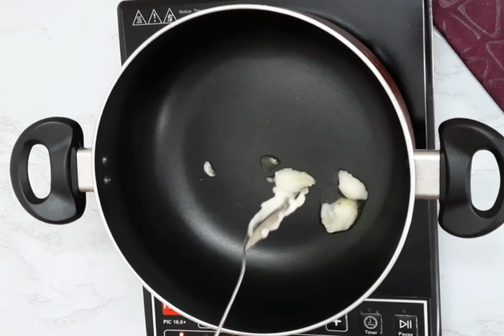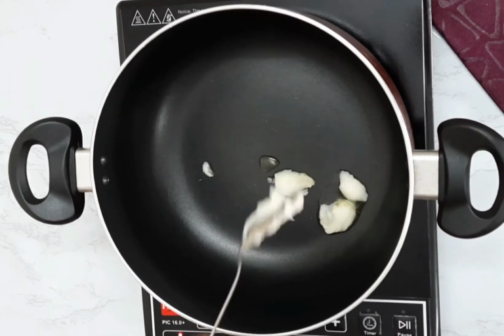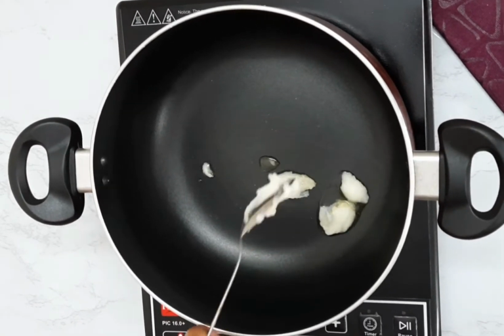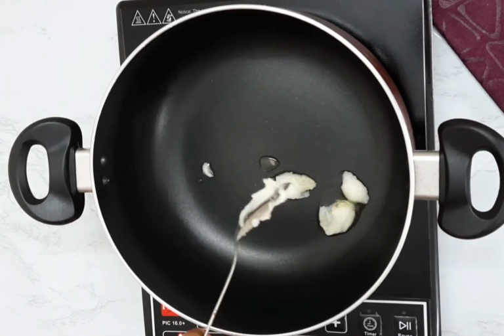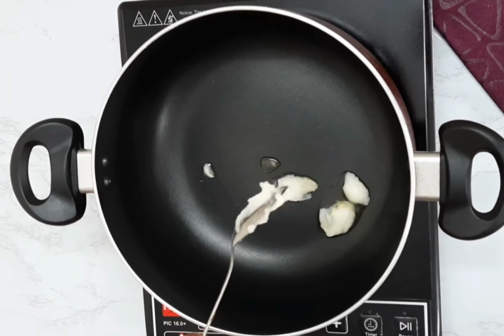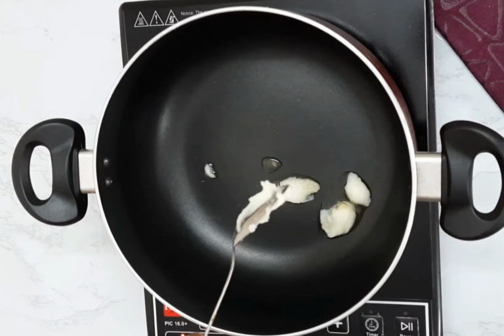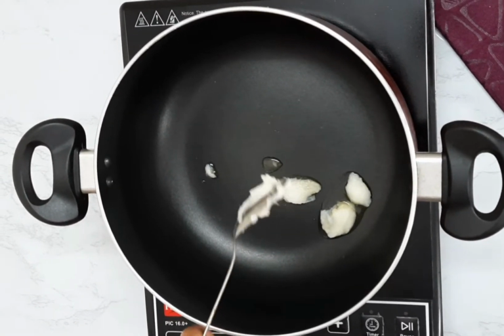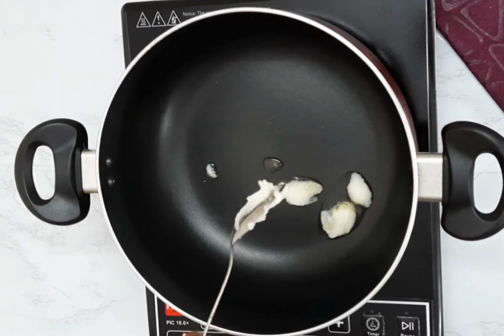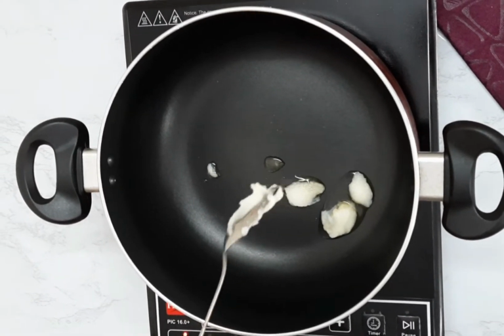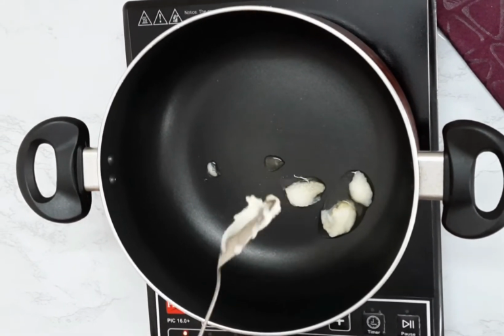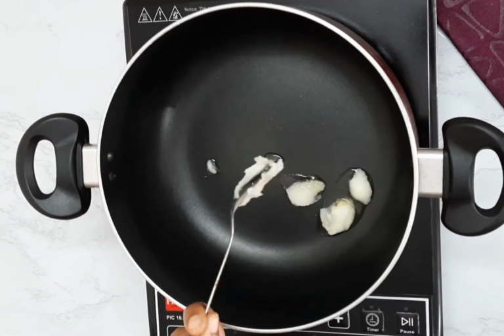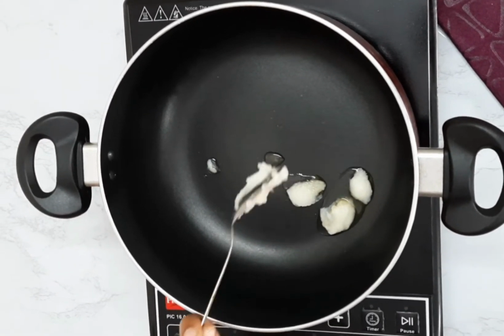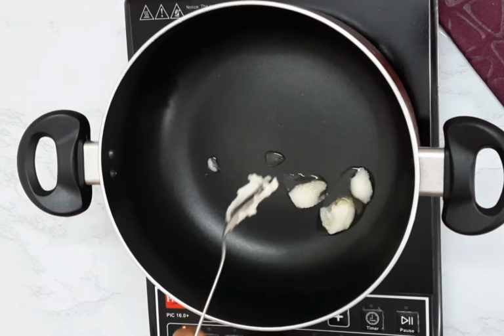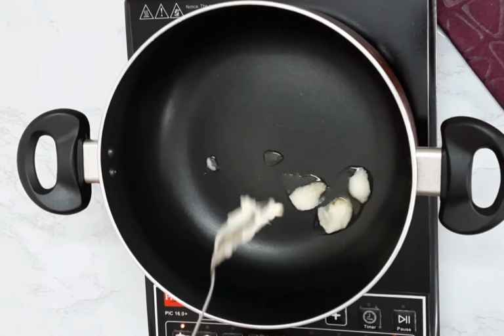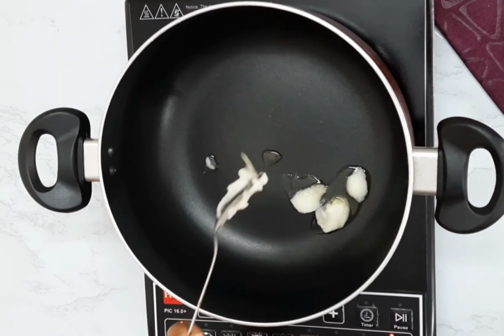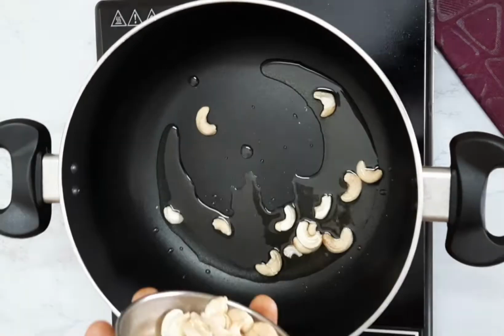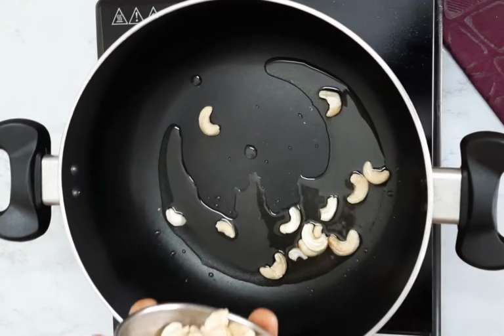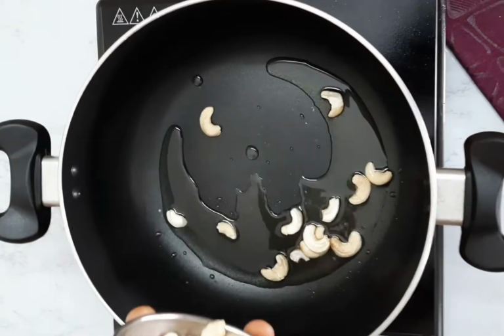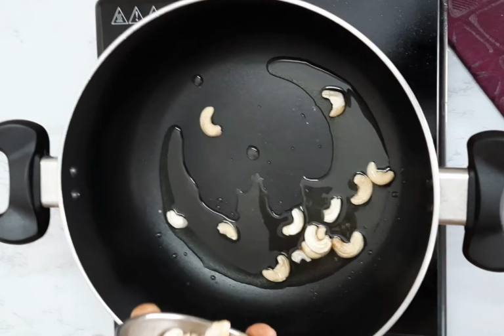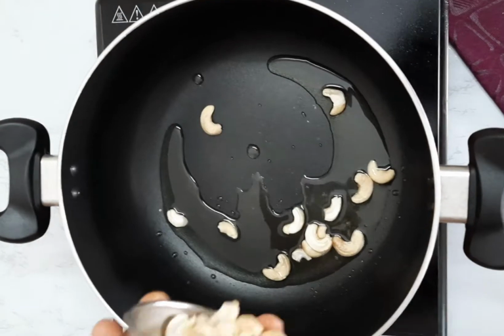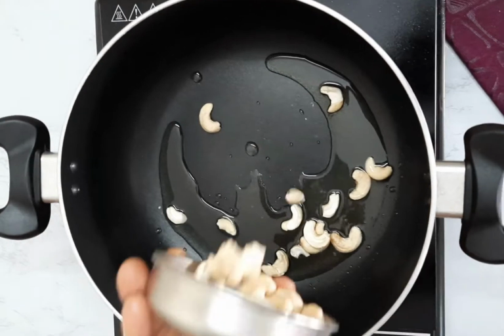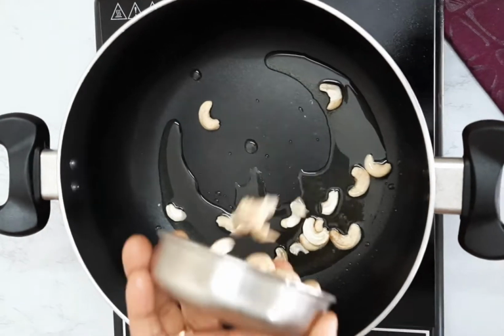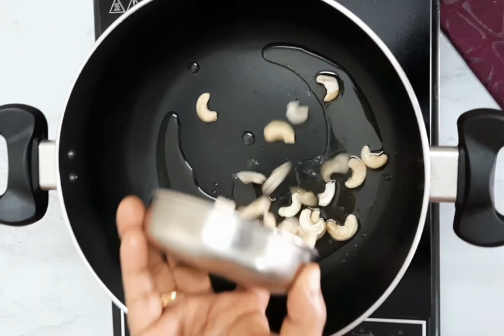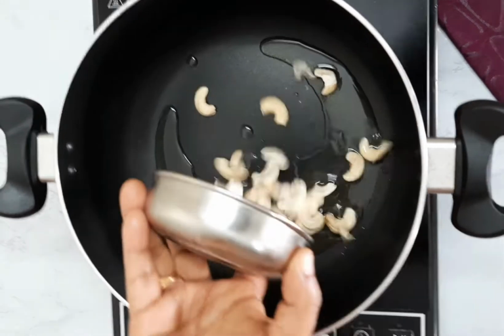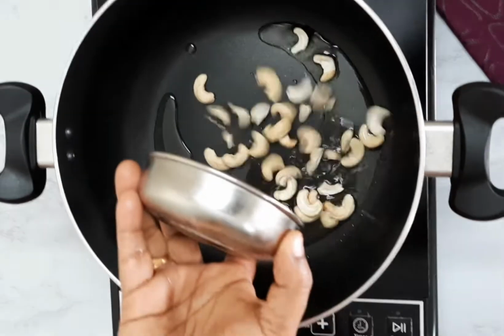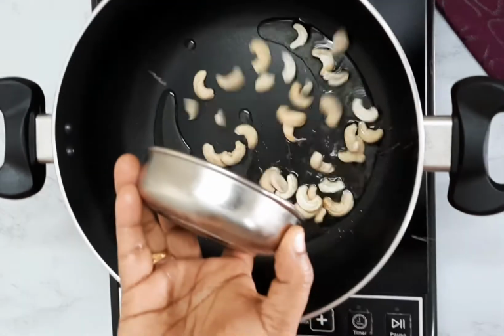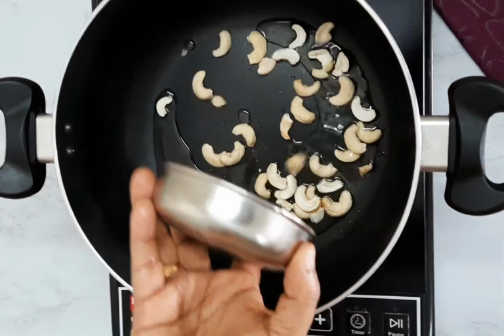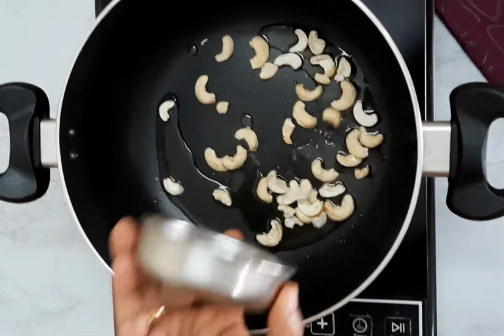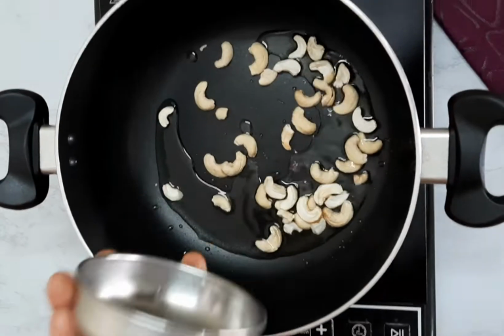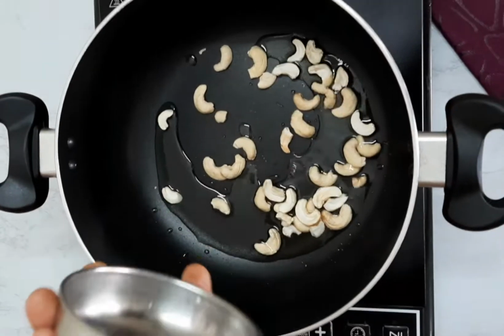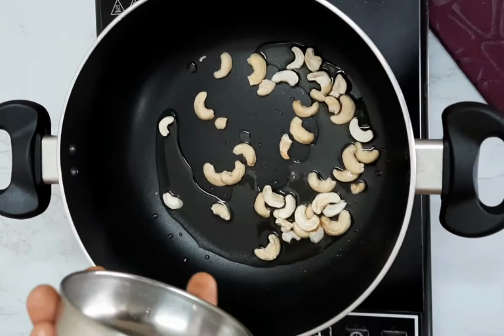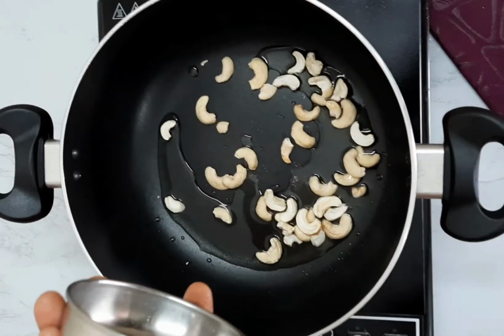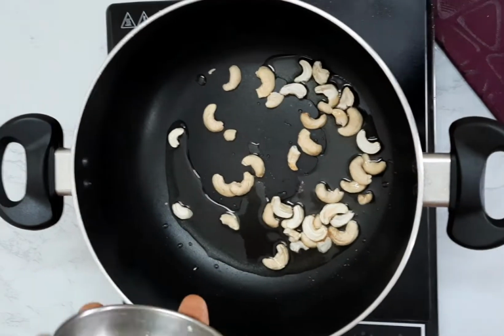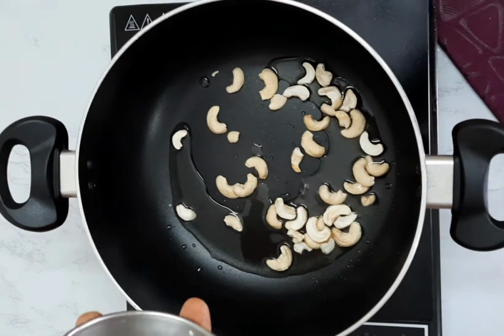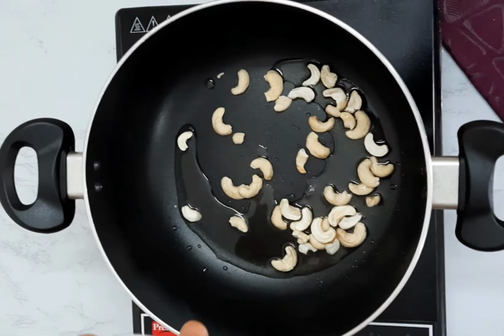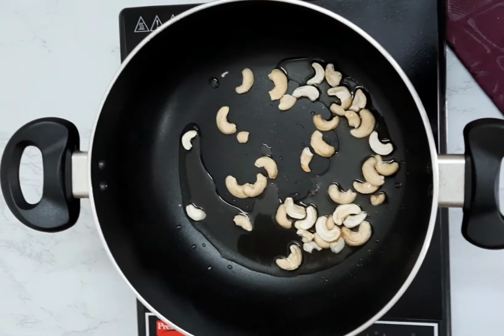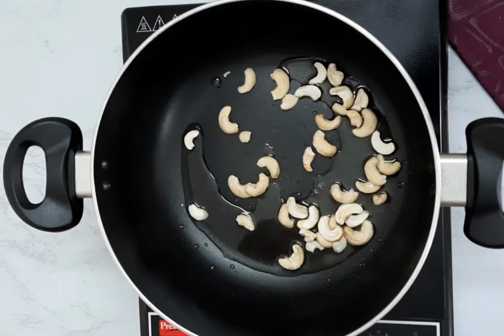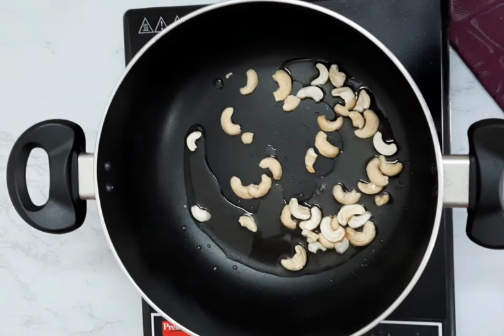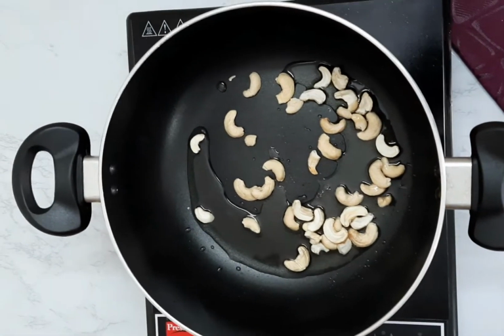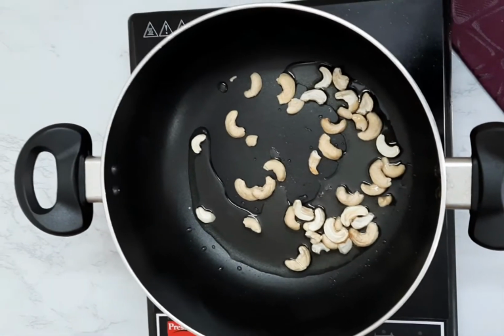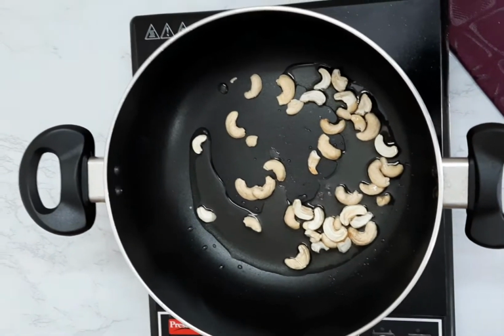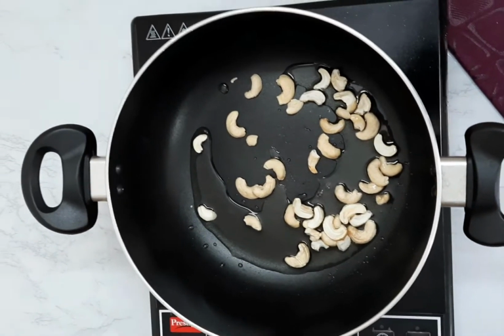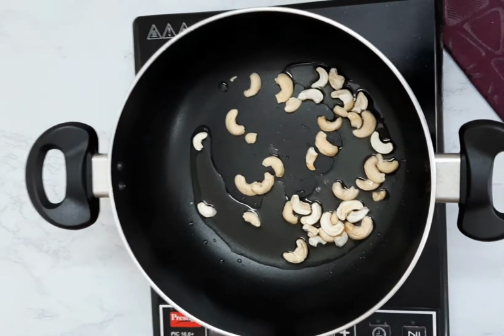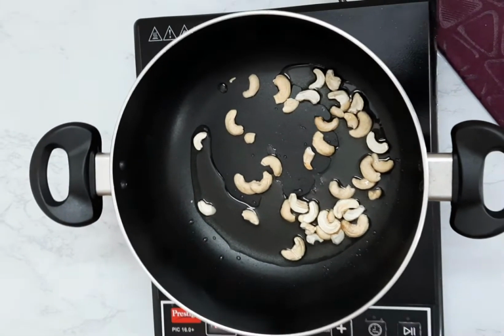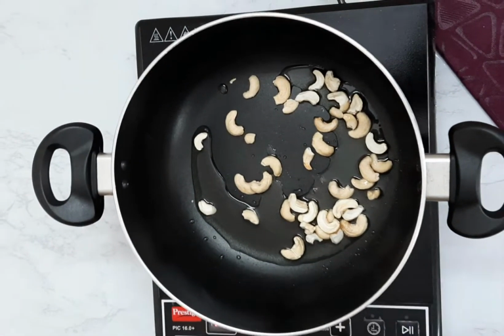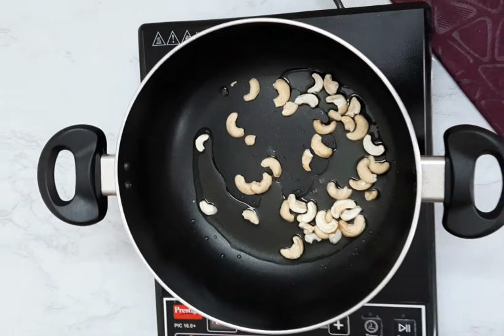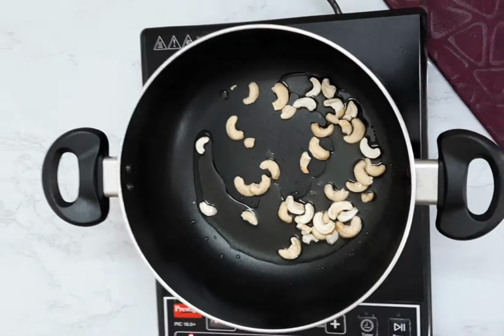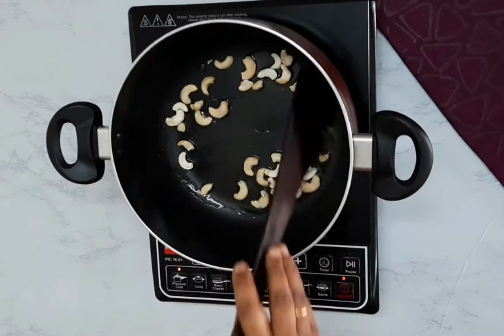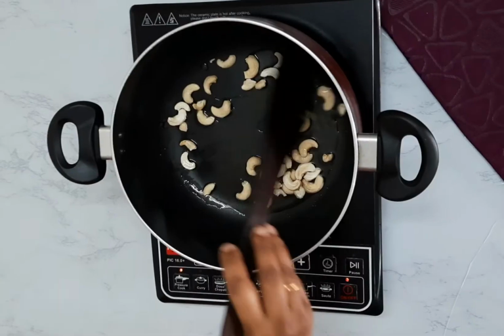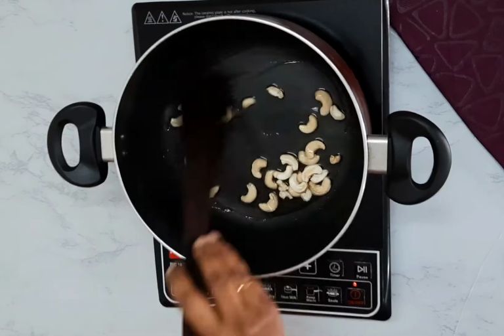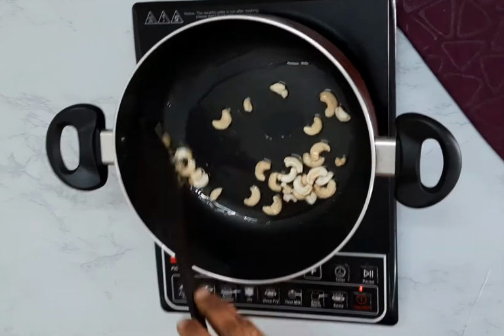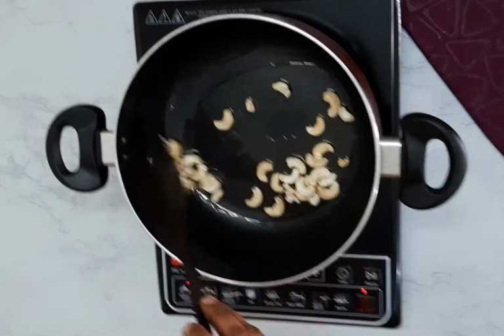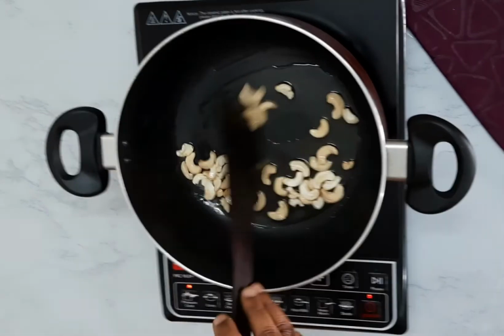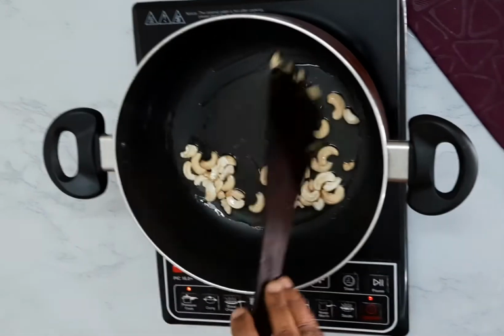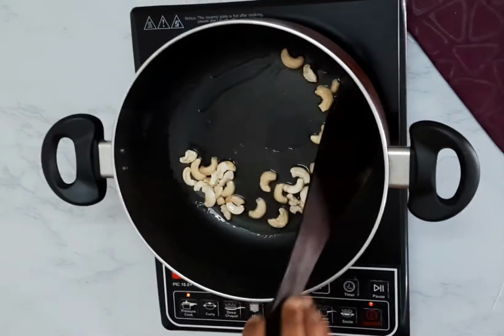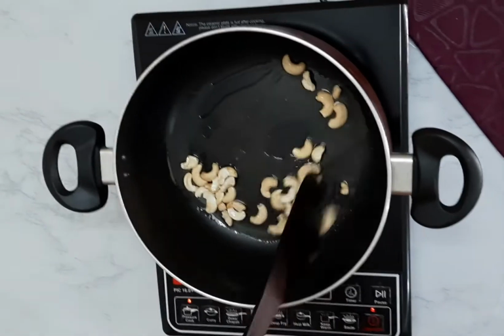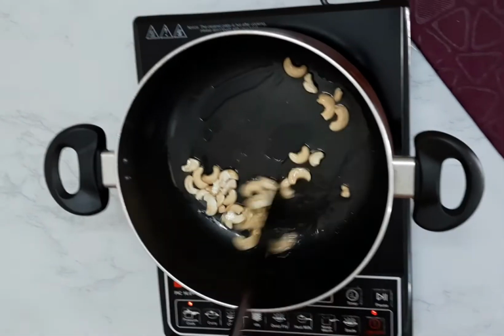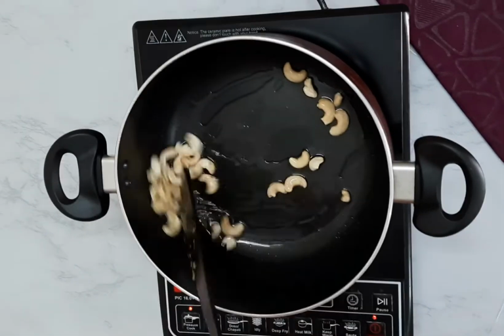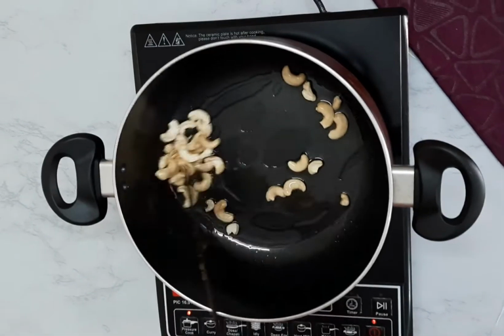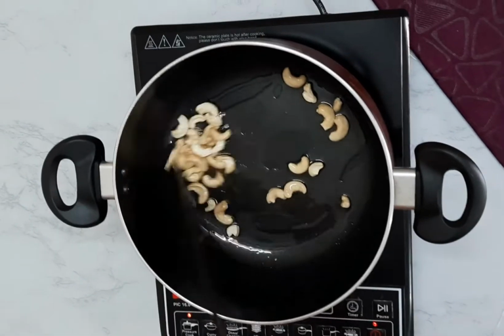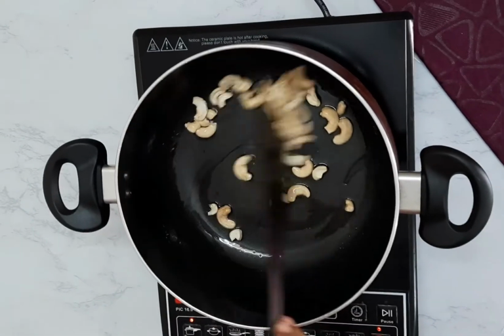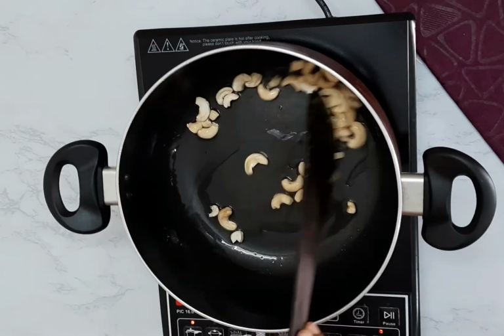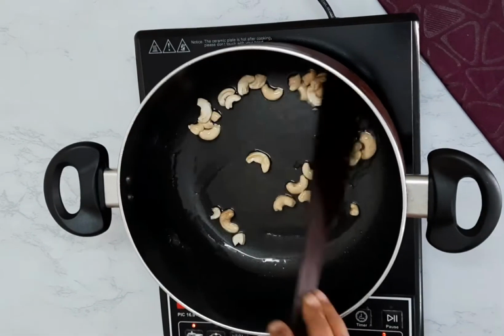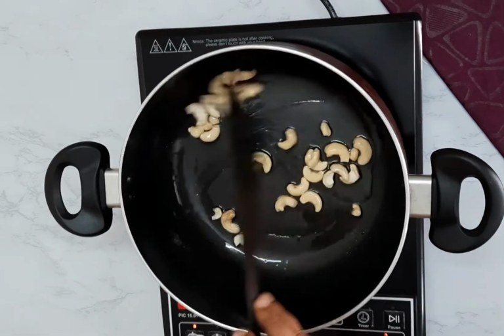Firstly, take a pan, add some ghee and fry a few cashew nuts. After they are fried, take them into a plate.